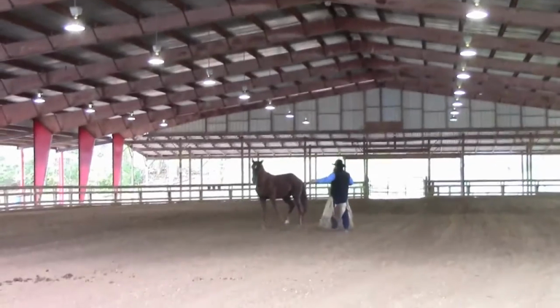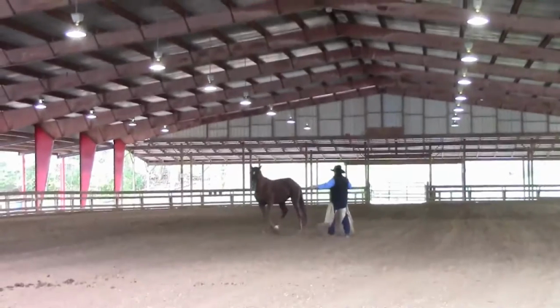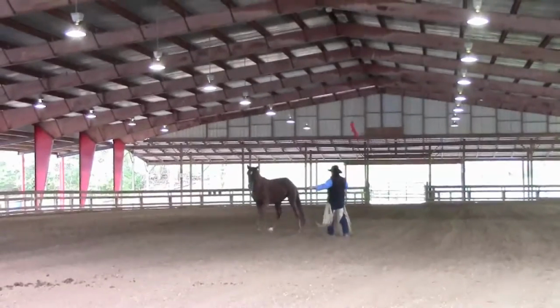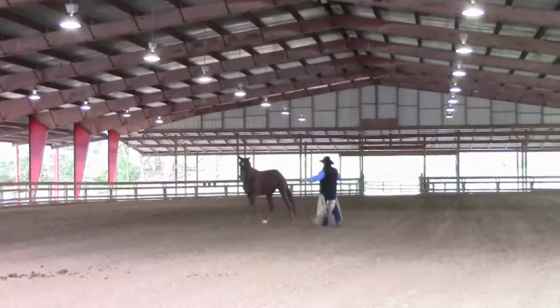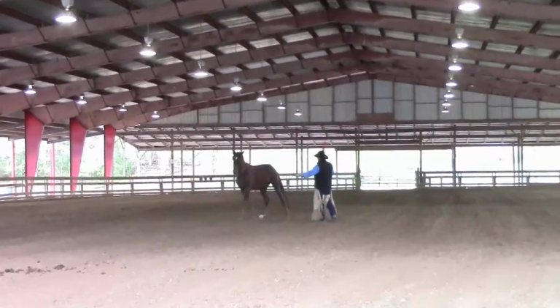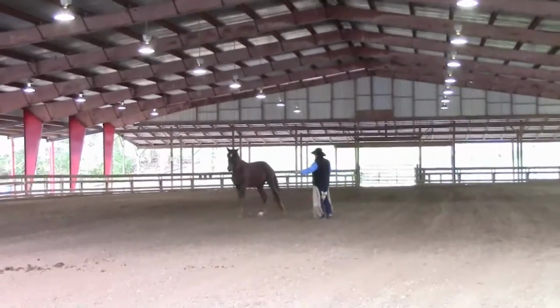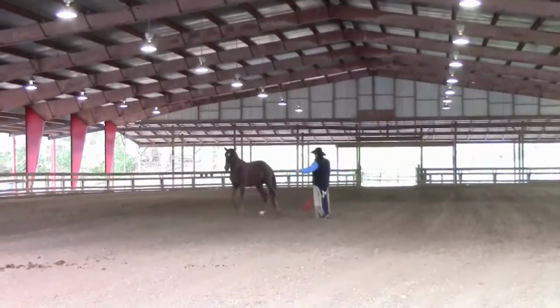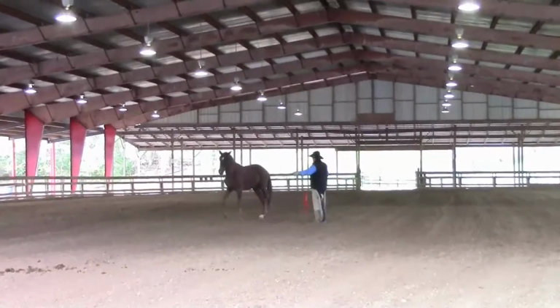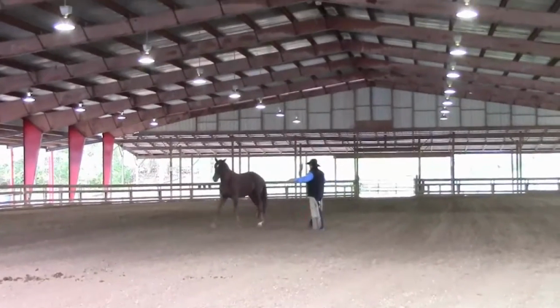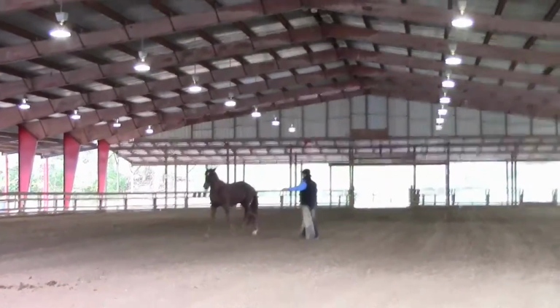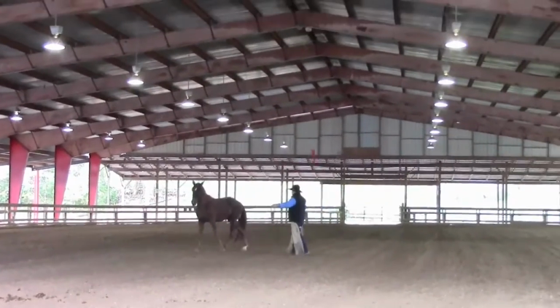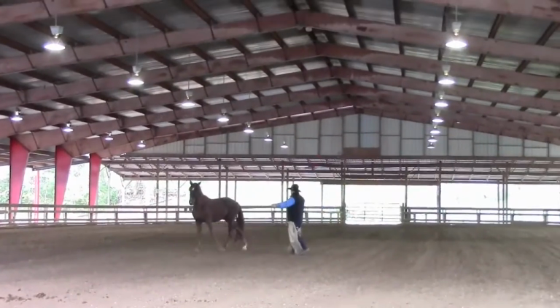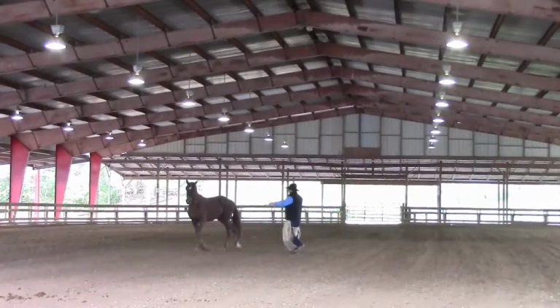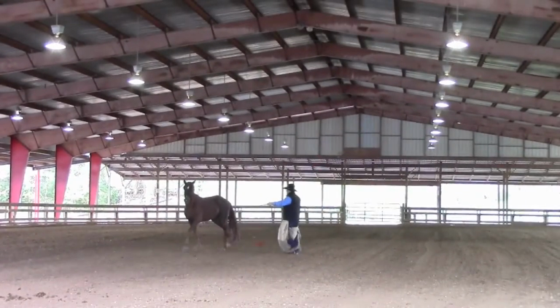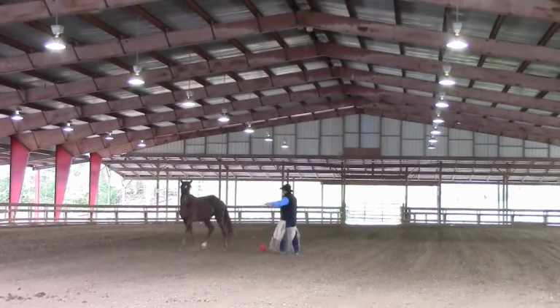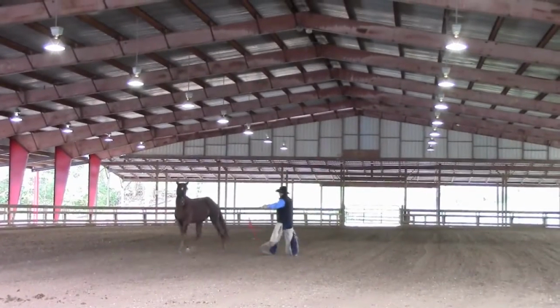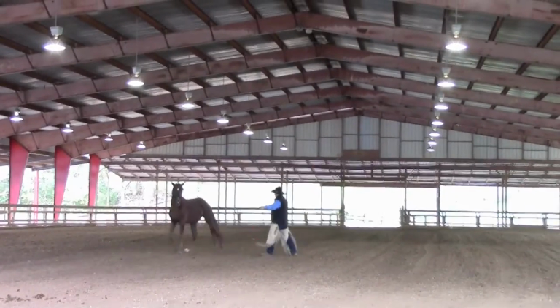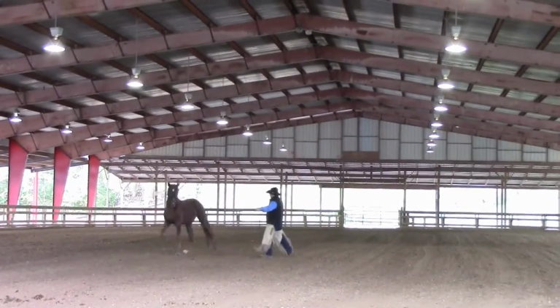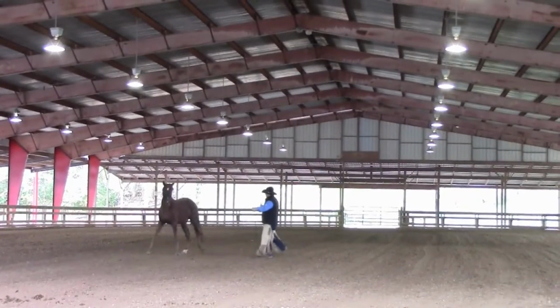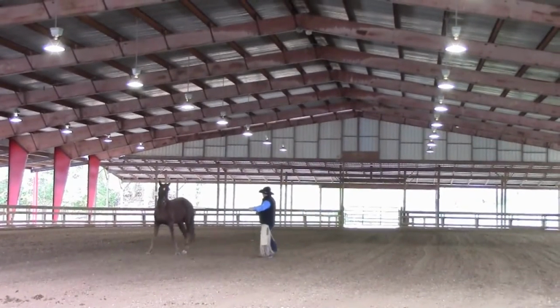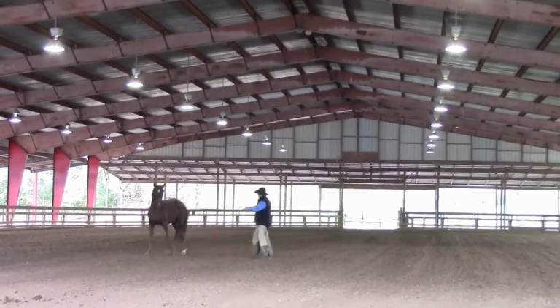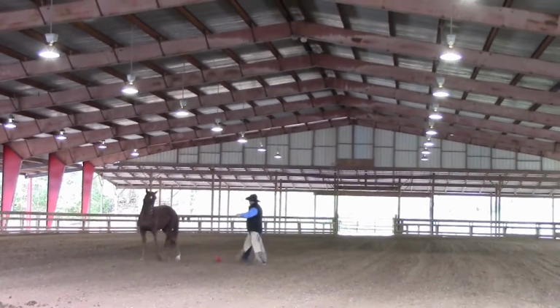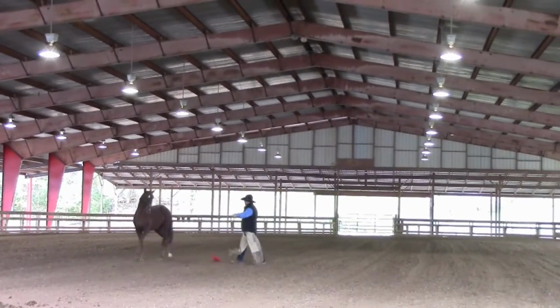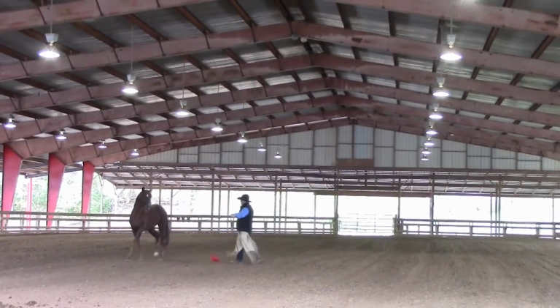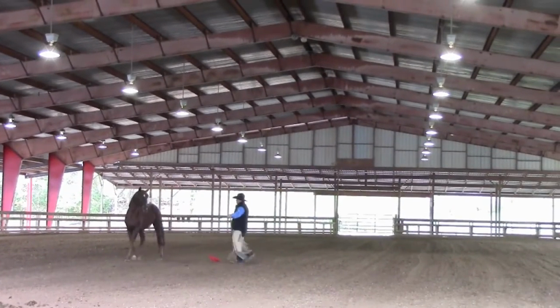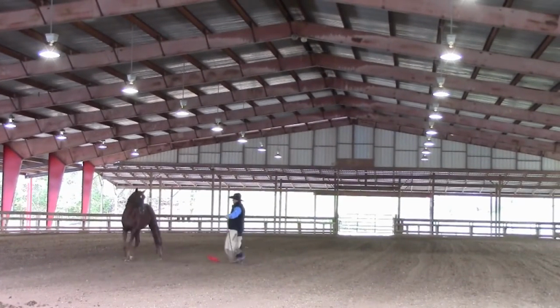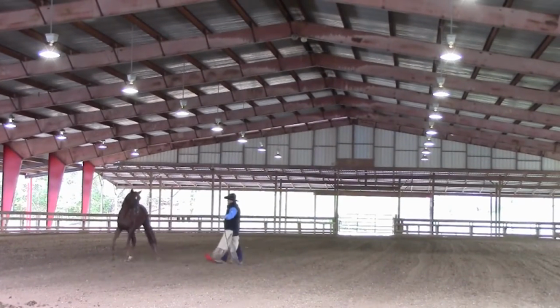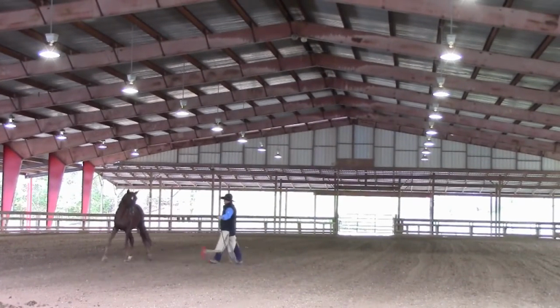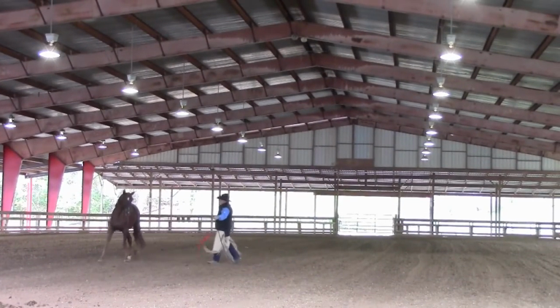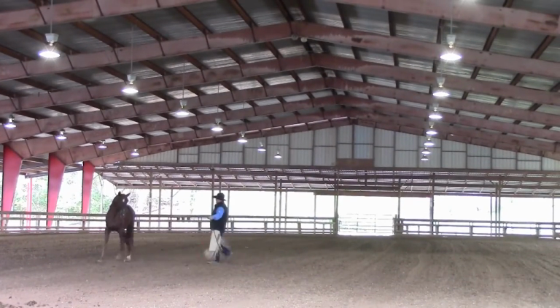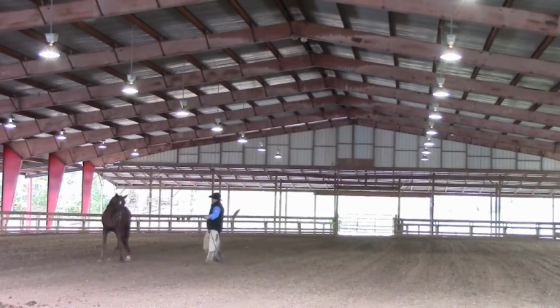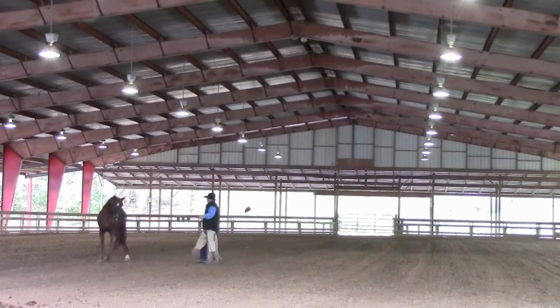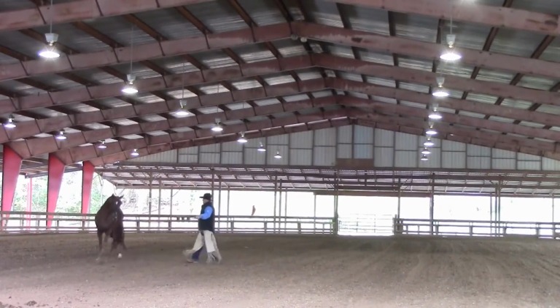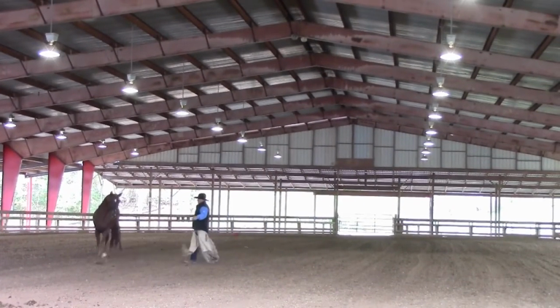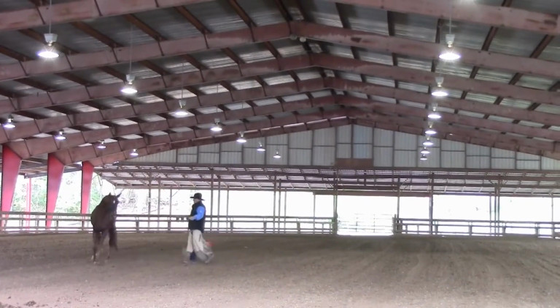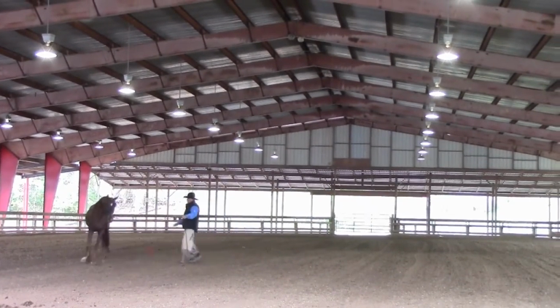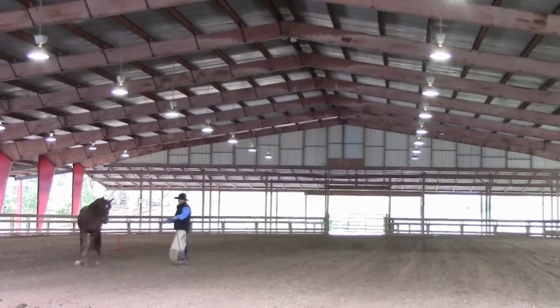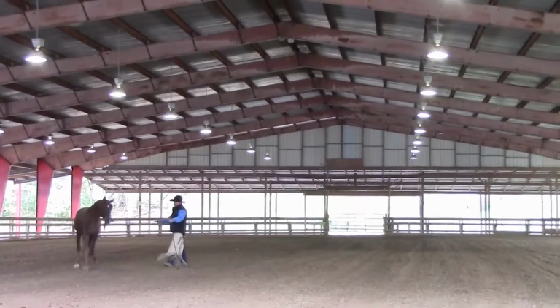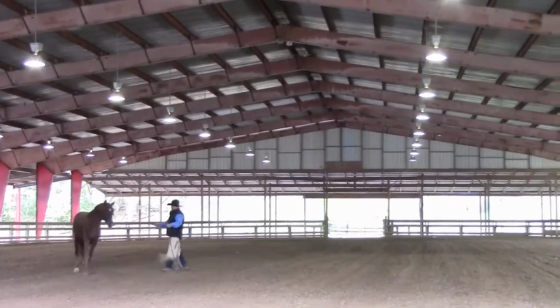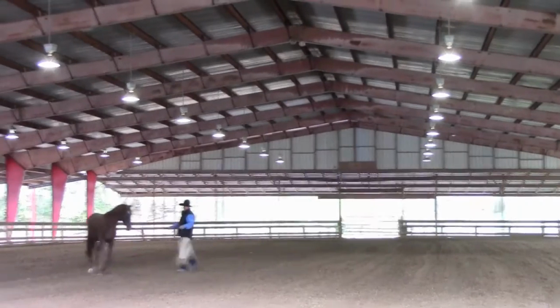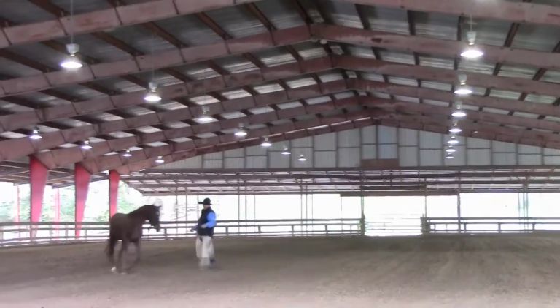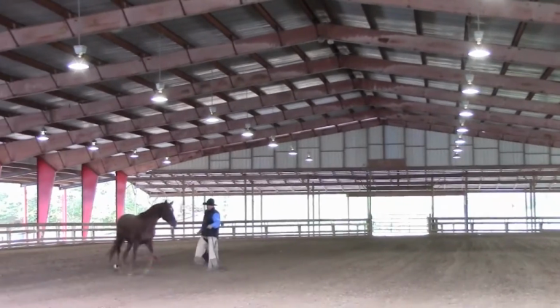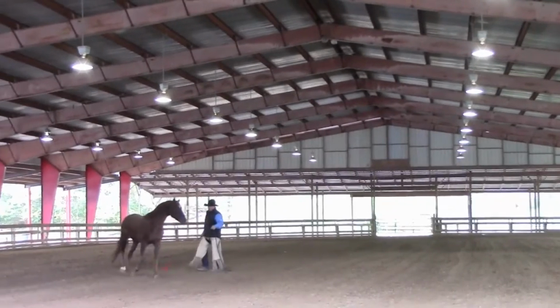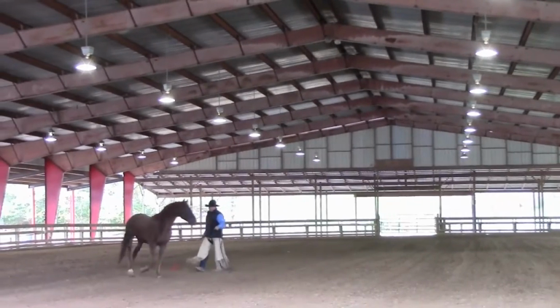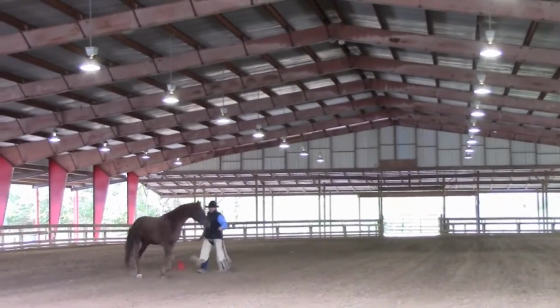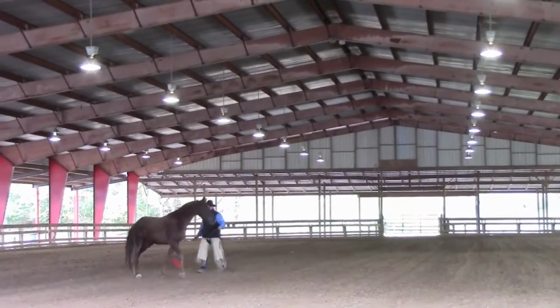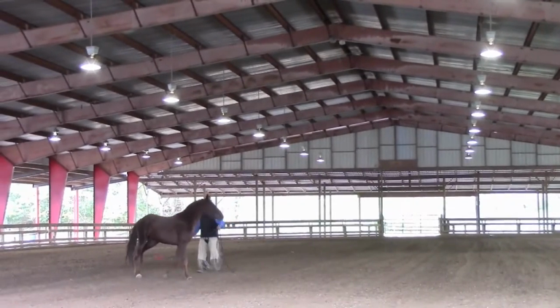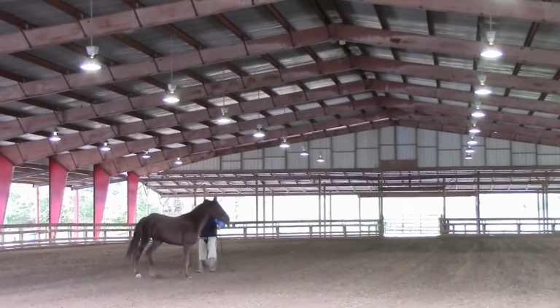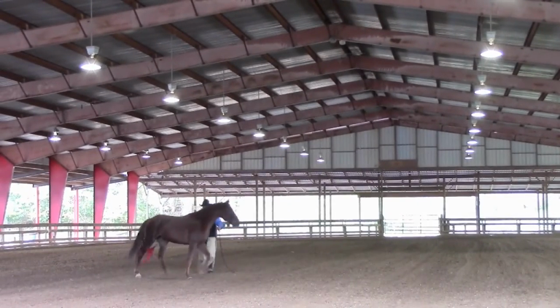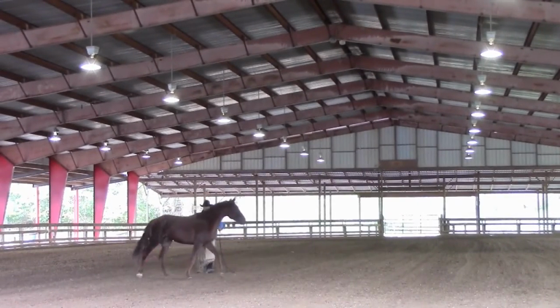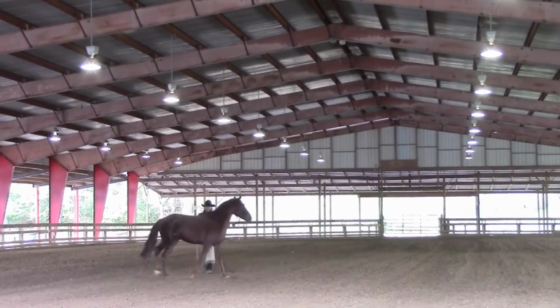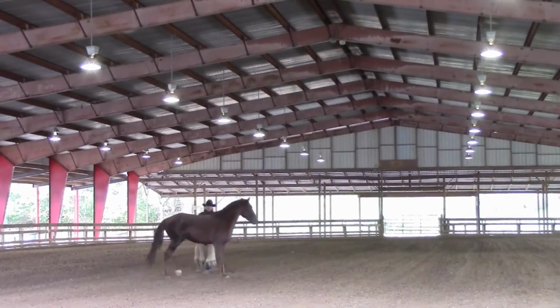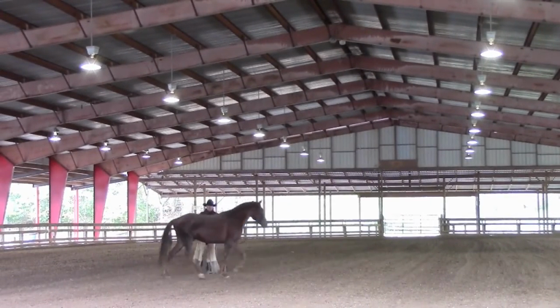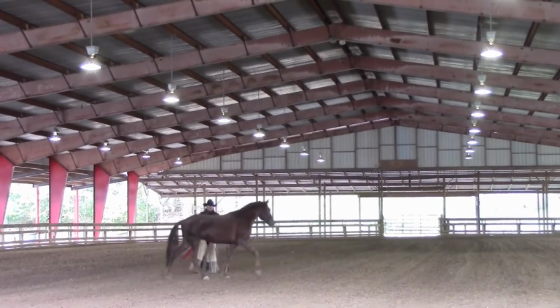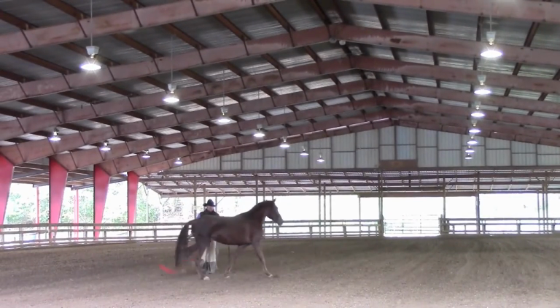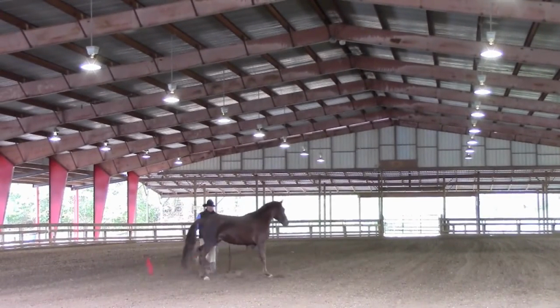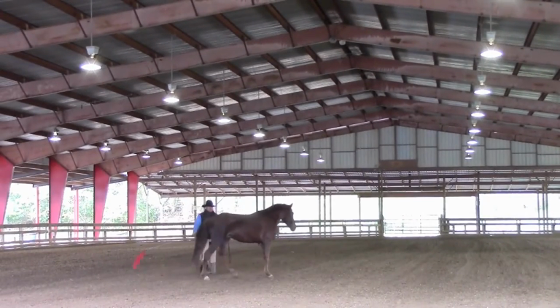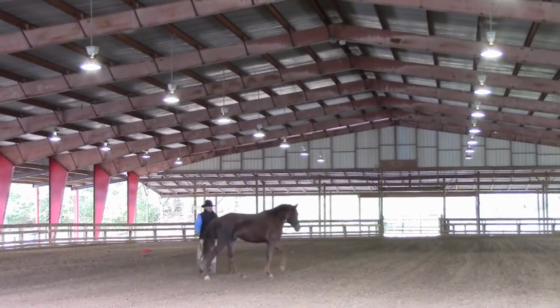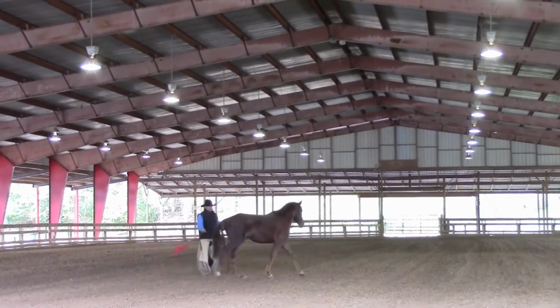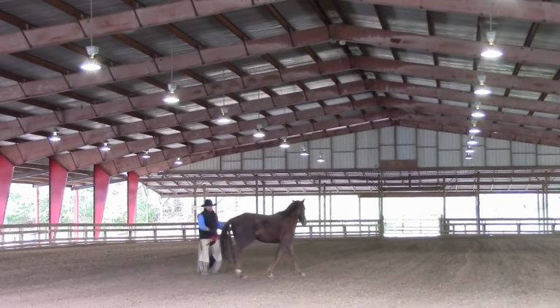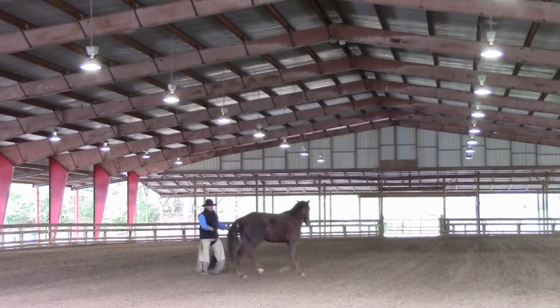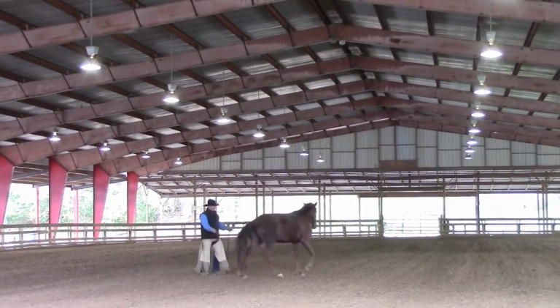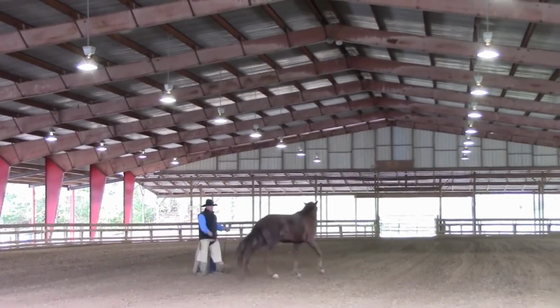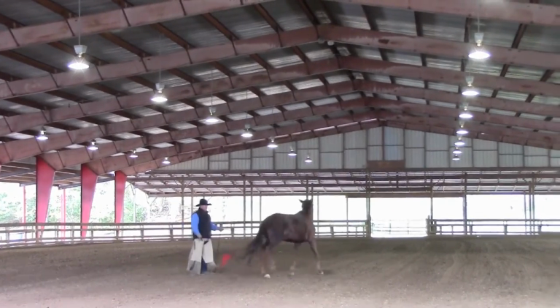Pressure back here, and forward, off that pressure. You can see he doesn't respect the flag — he's acting like that thing isn't going to hurt me.